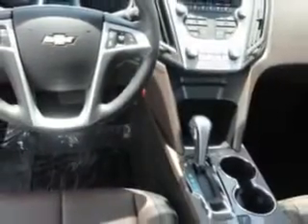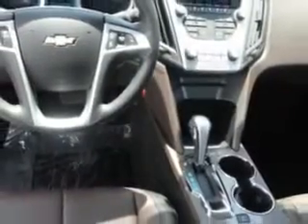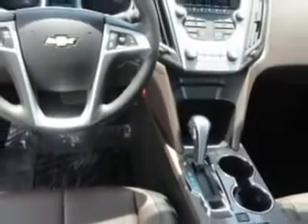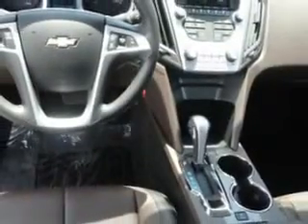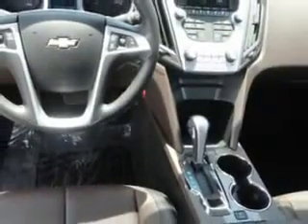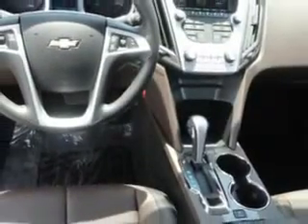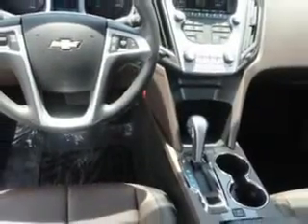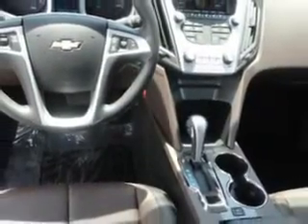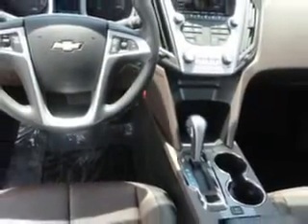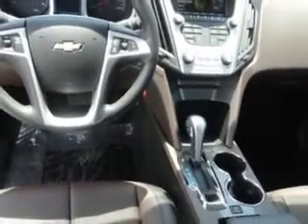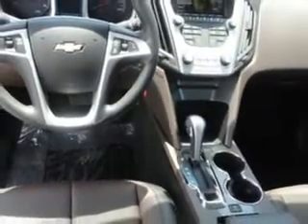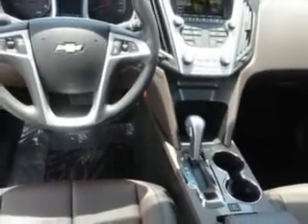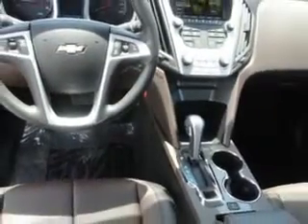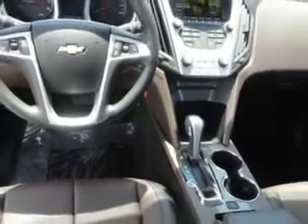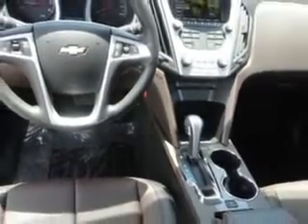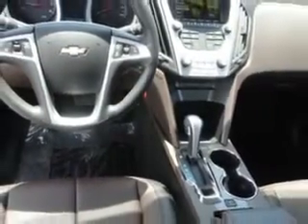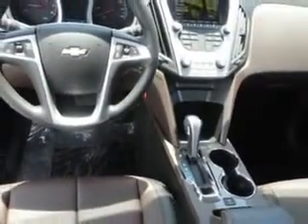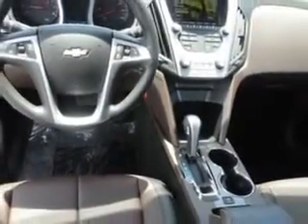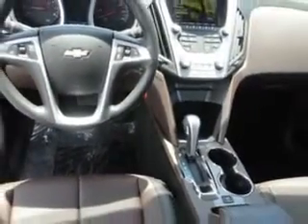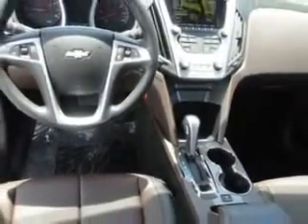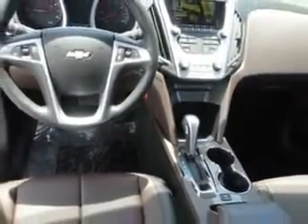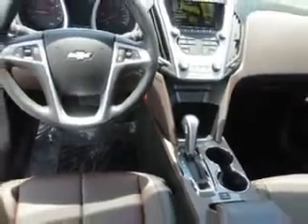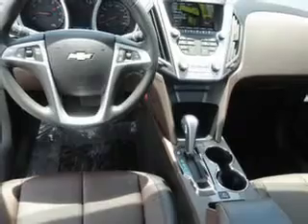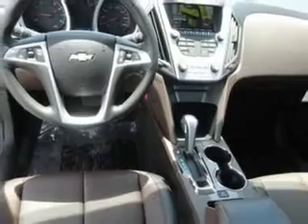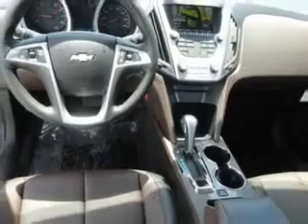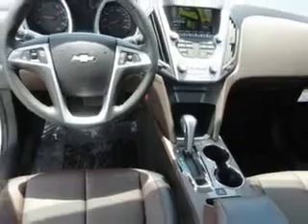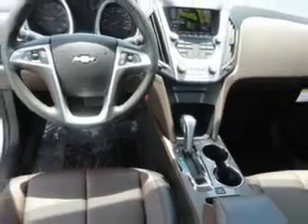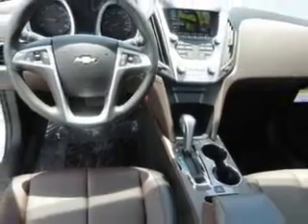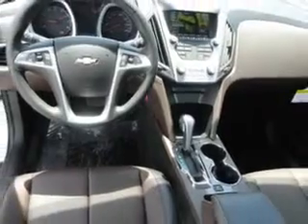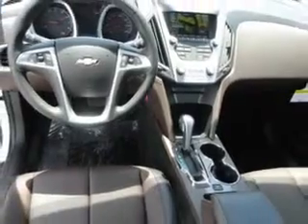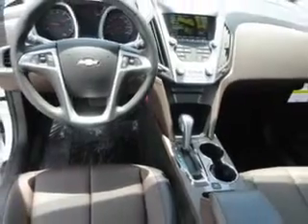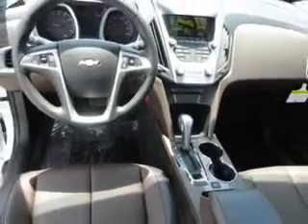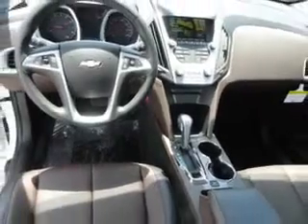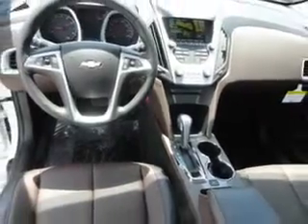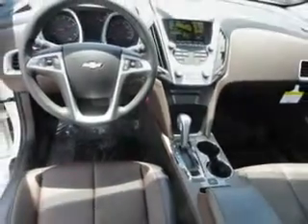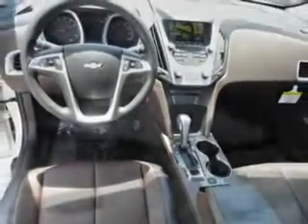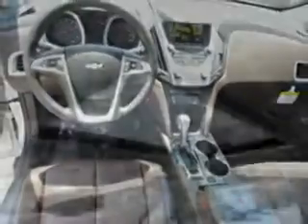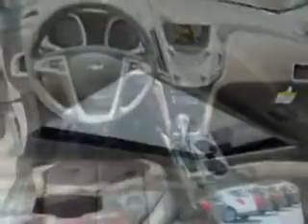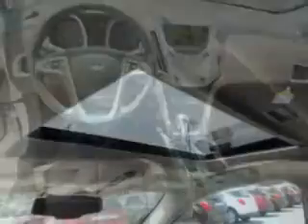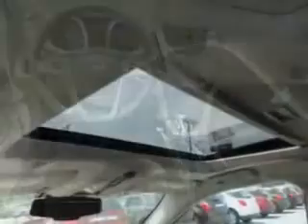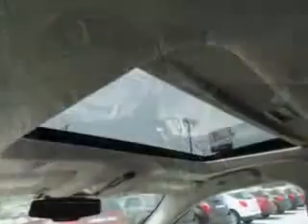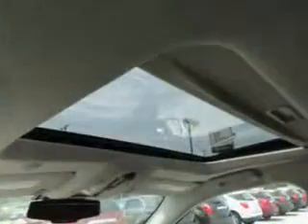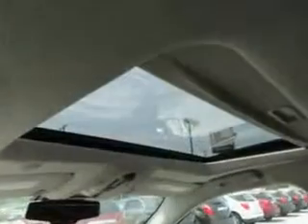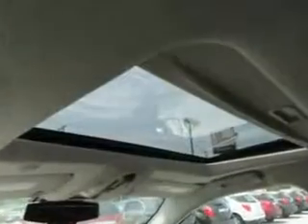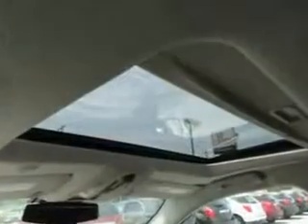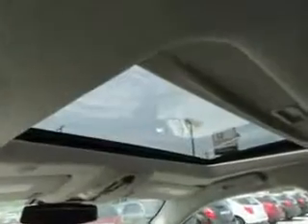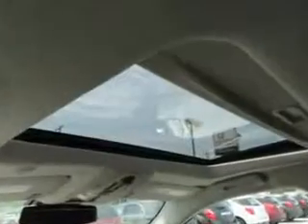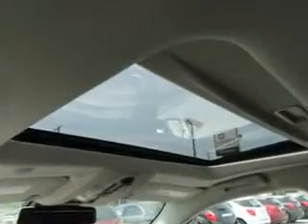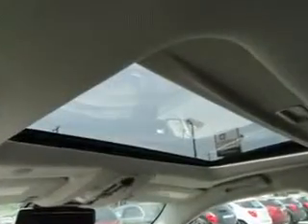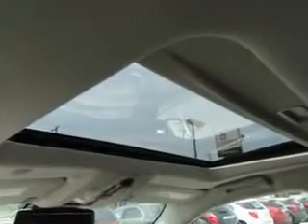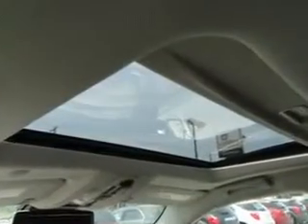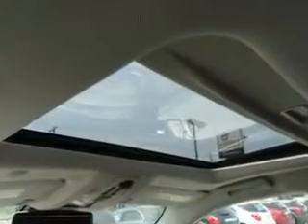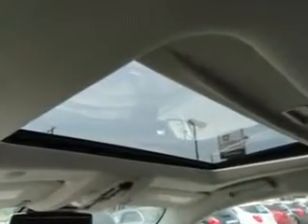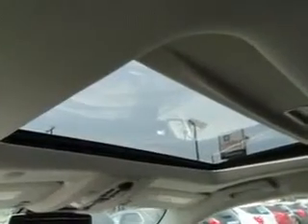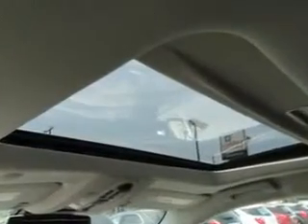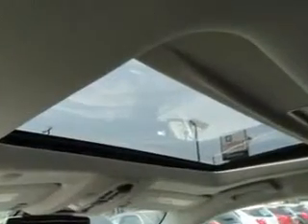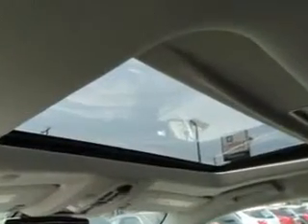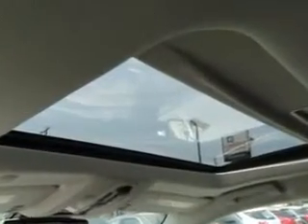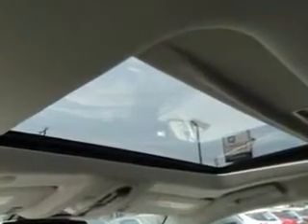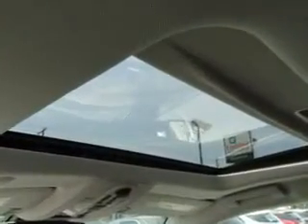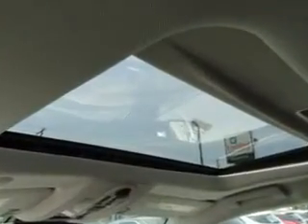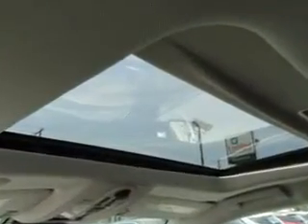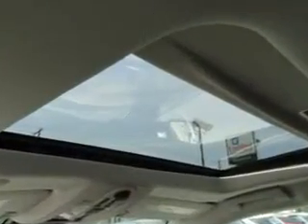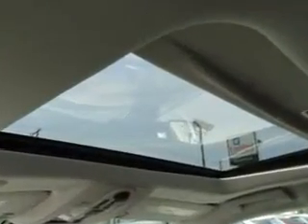Enjoy the drive and have peace of mind in this 2013 Chevrolet Equinox. See us at John Sauter of New Holland today.